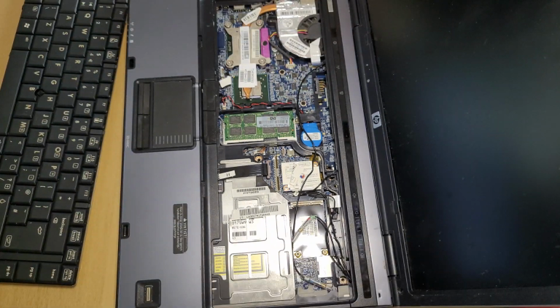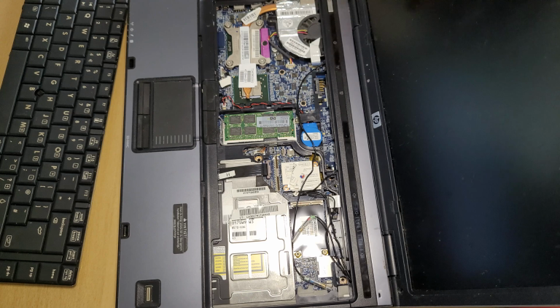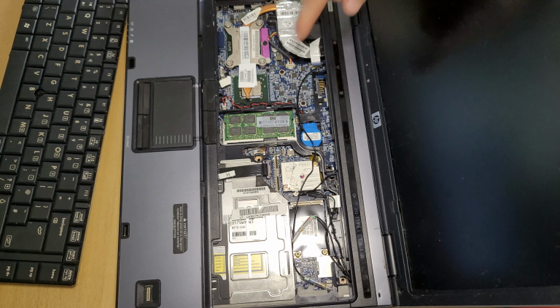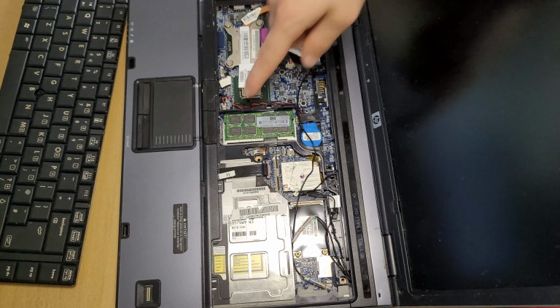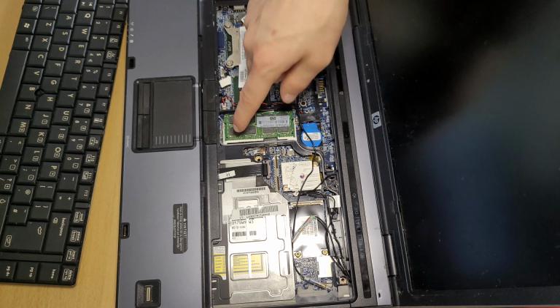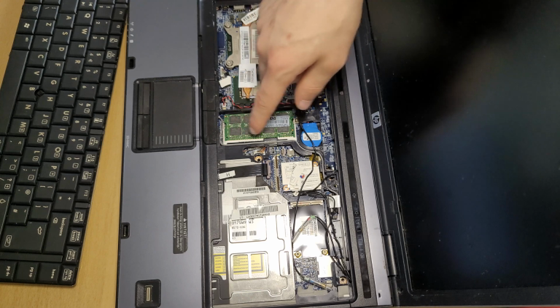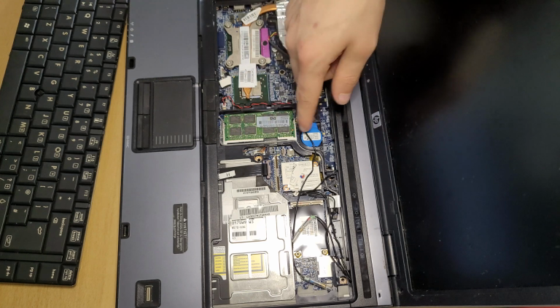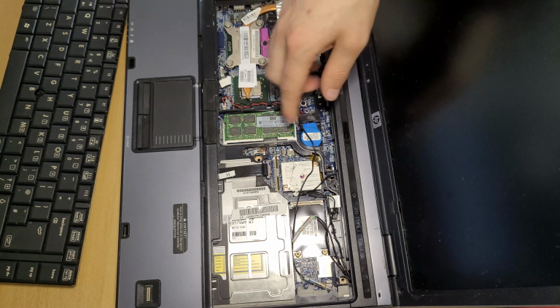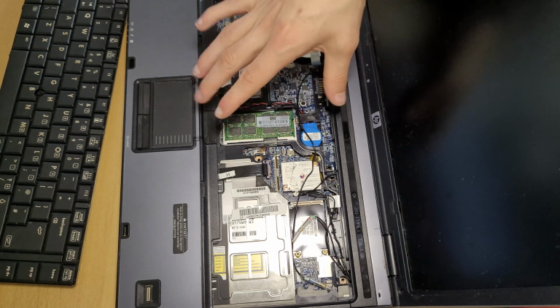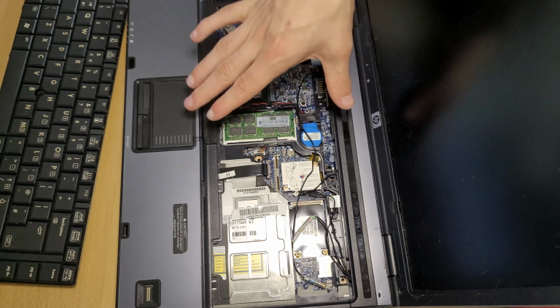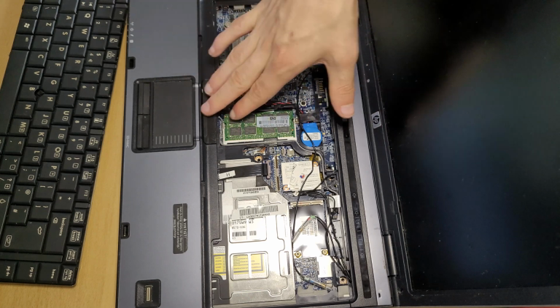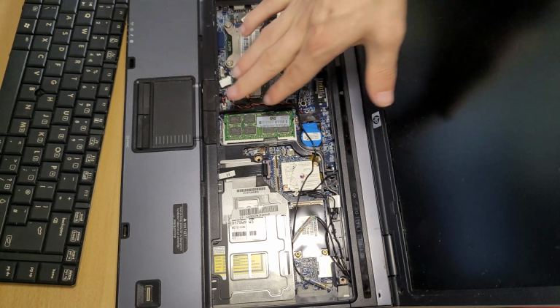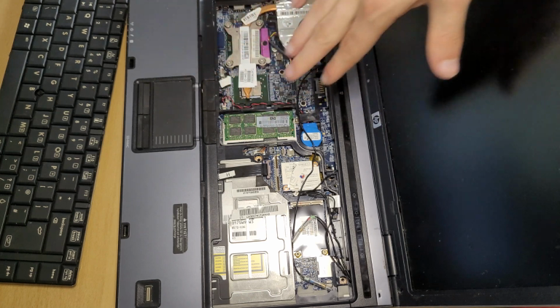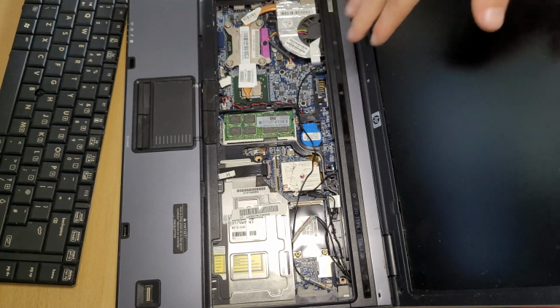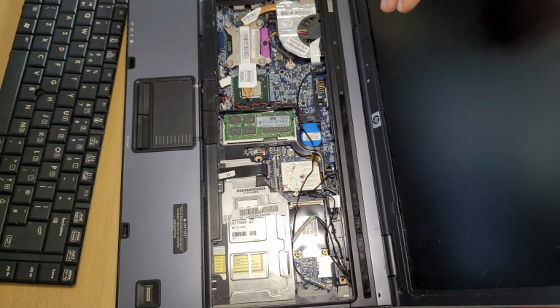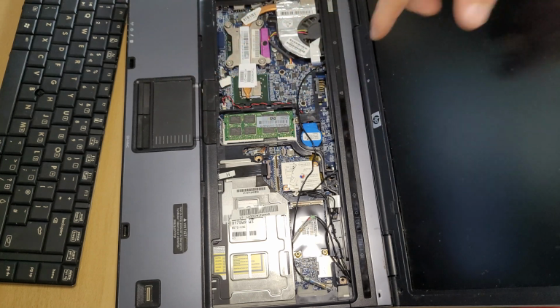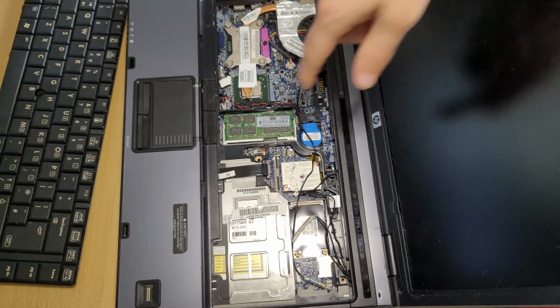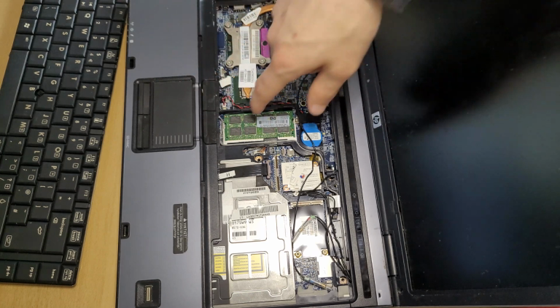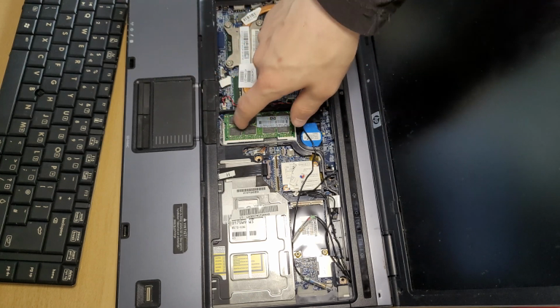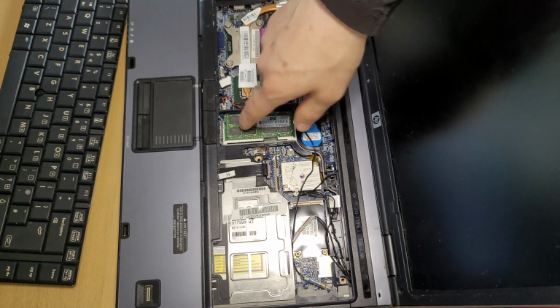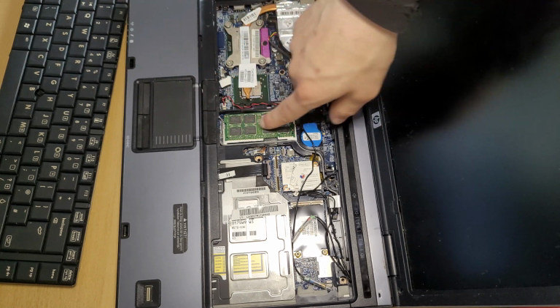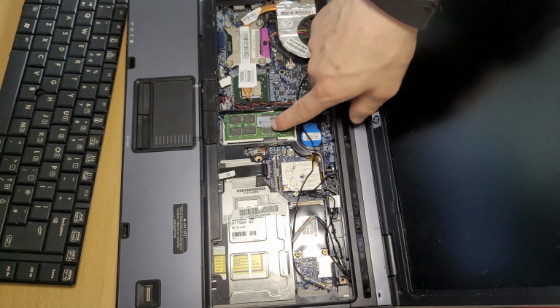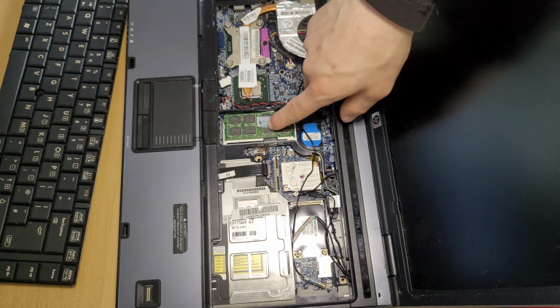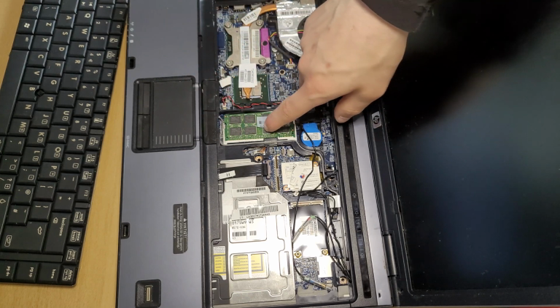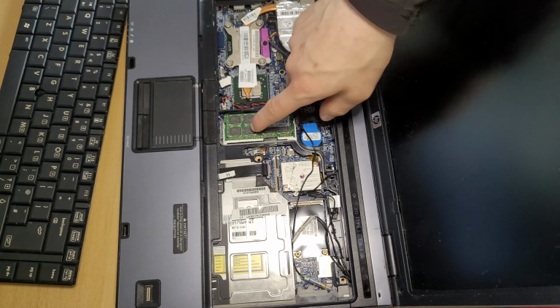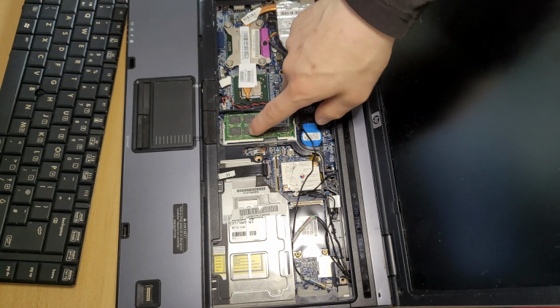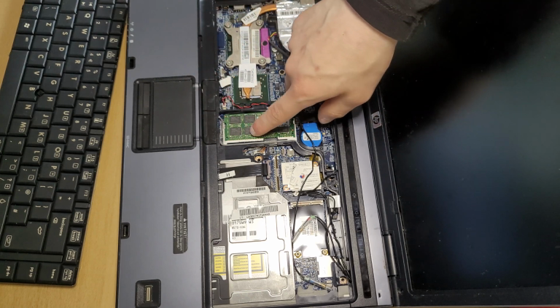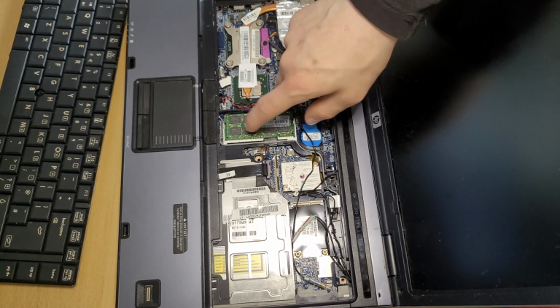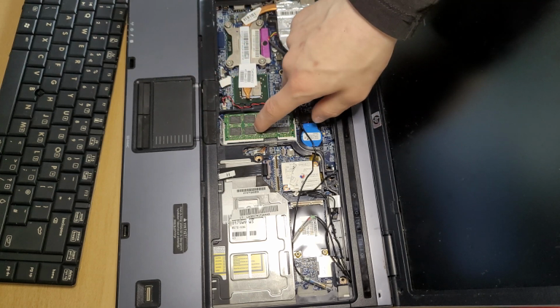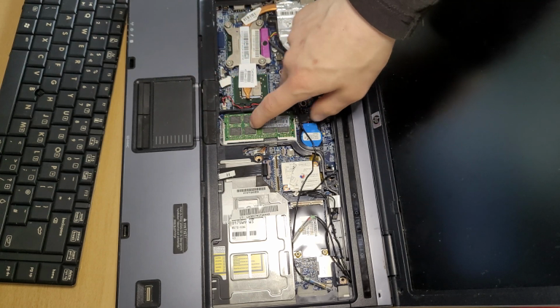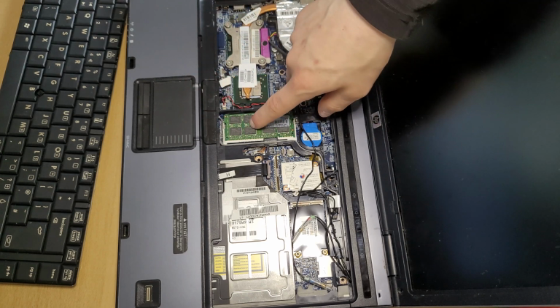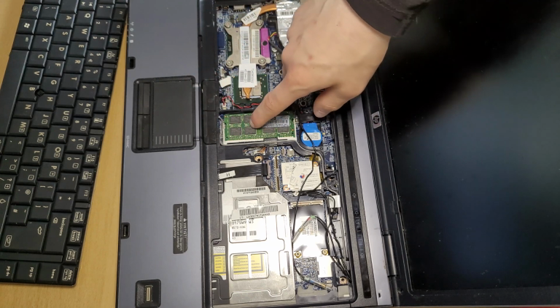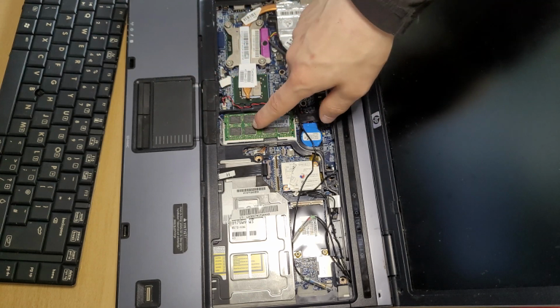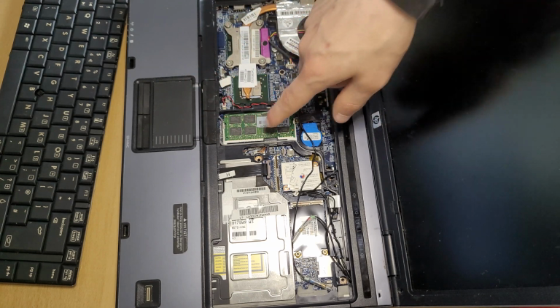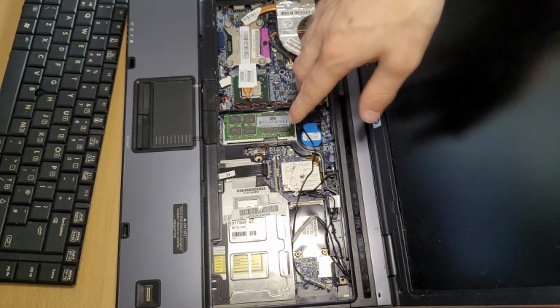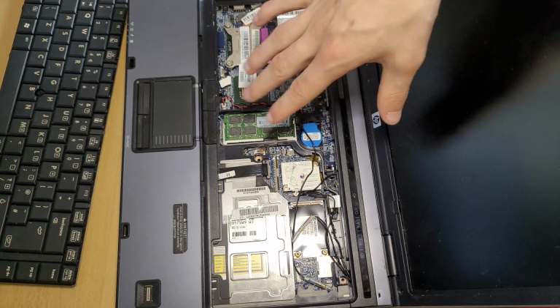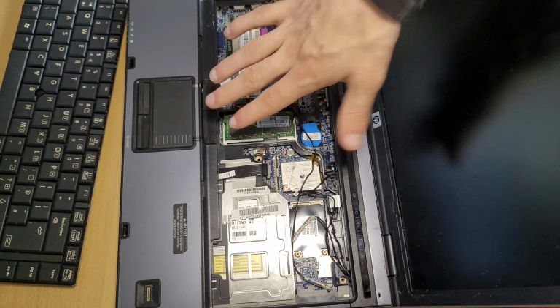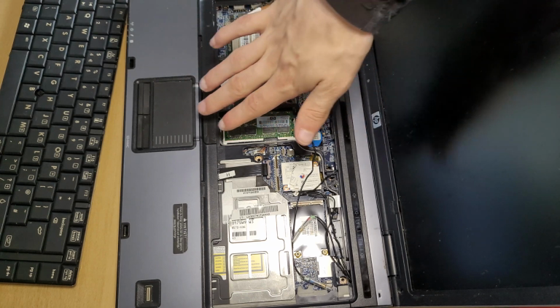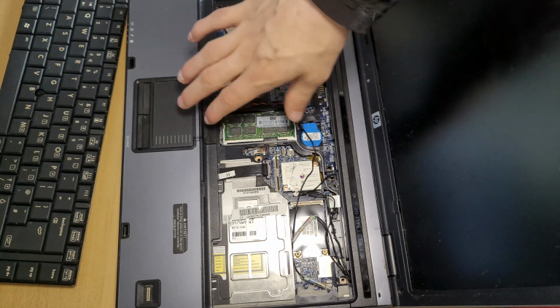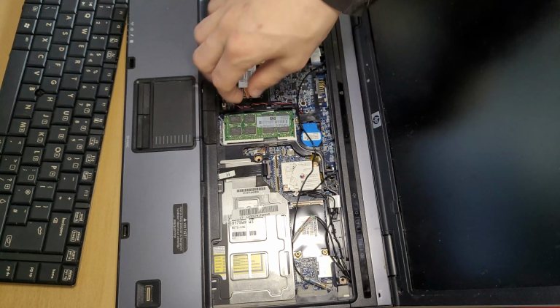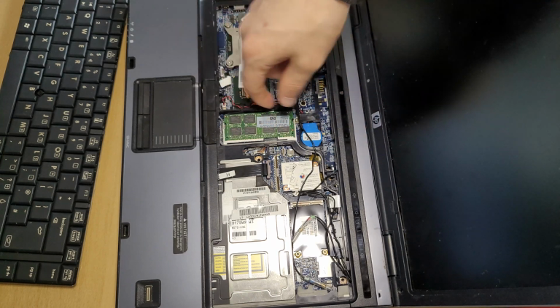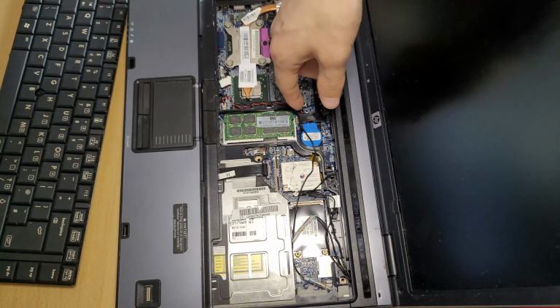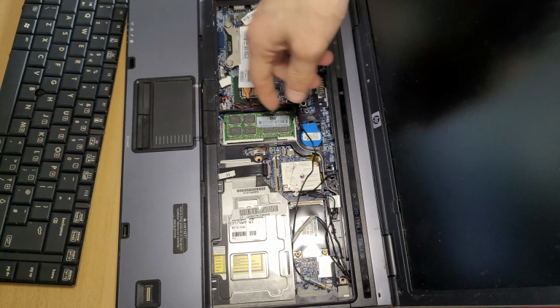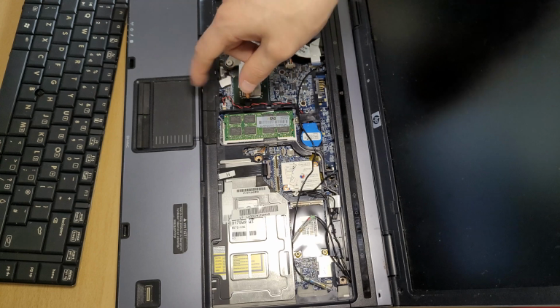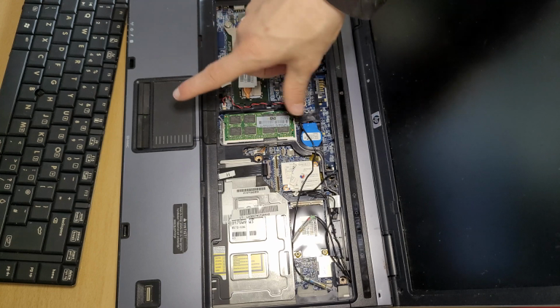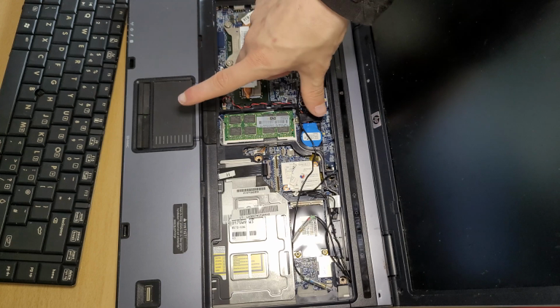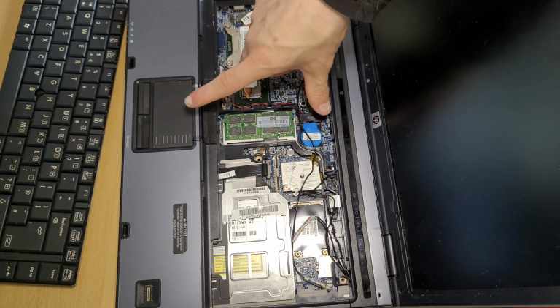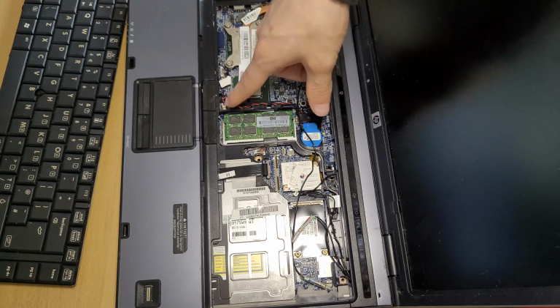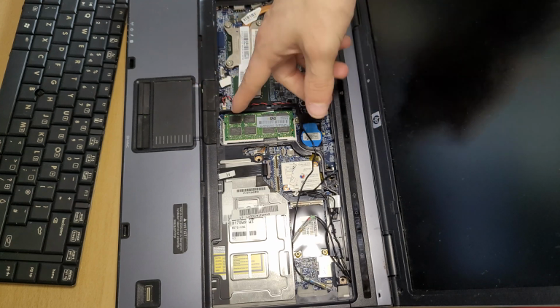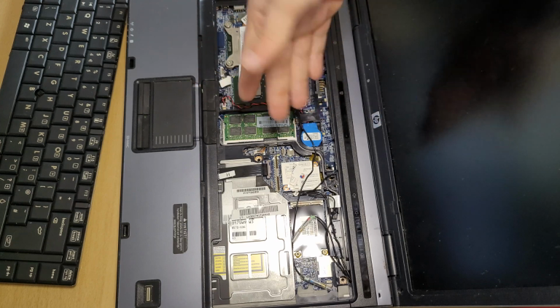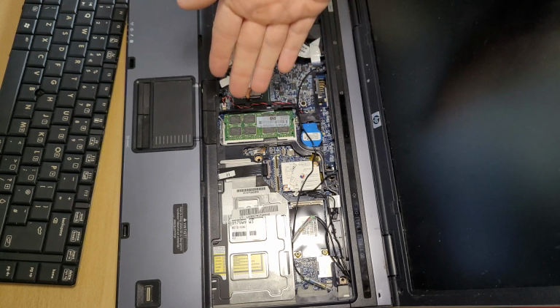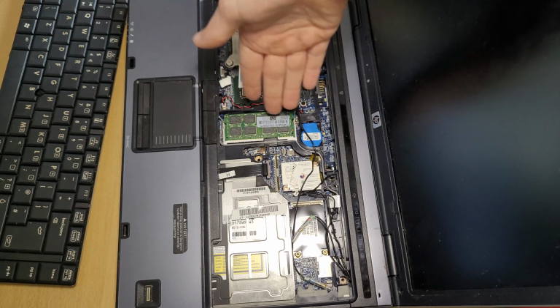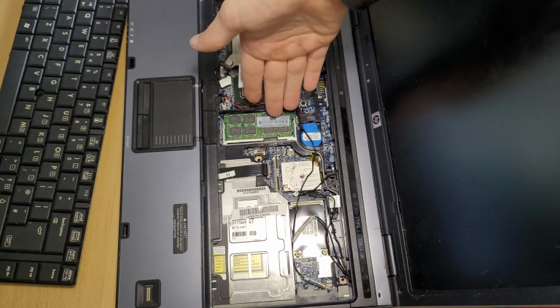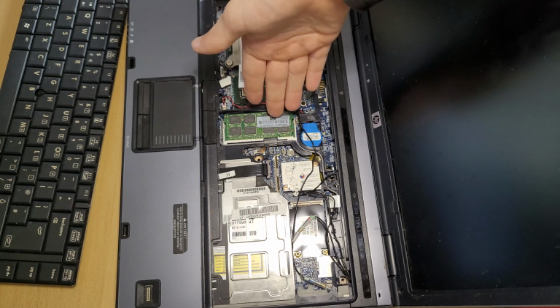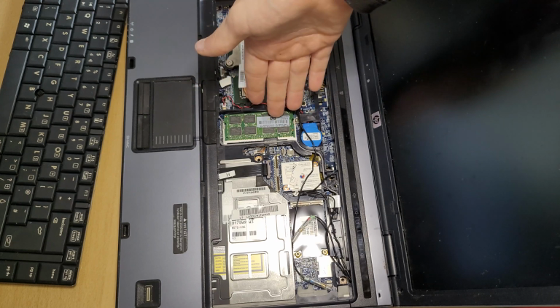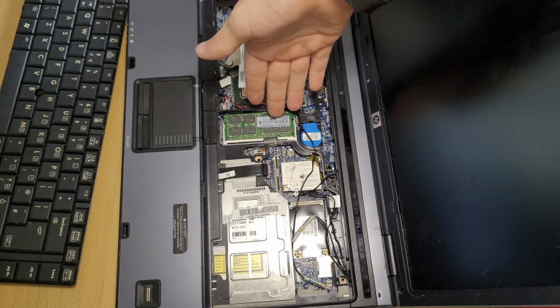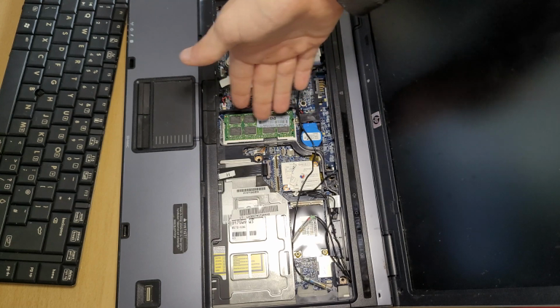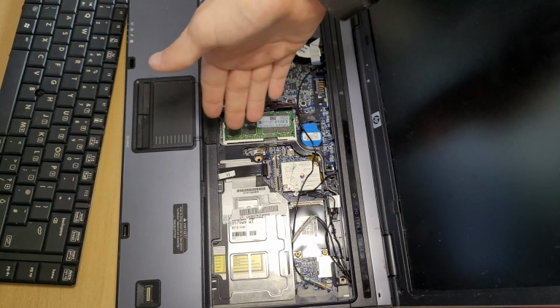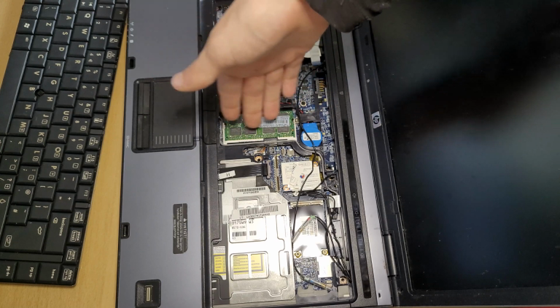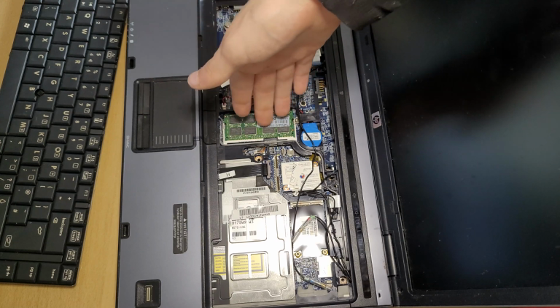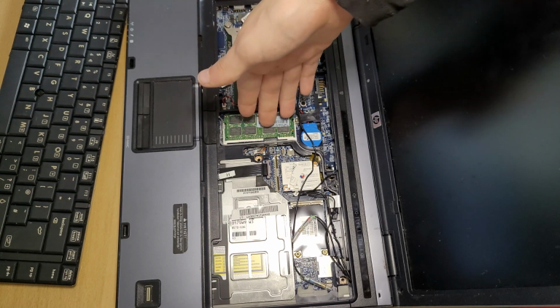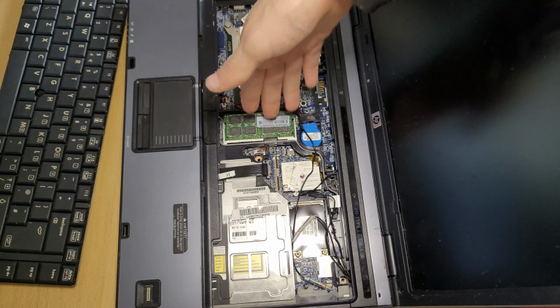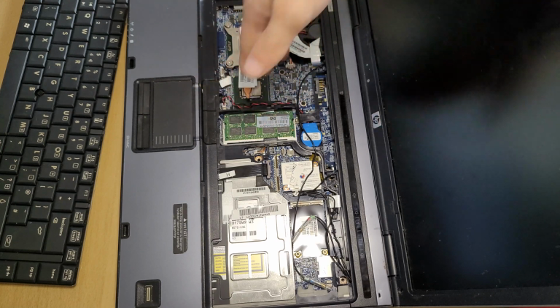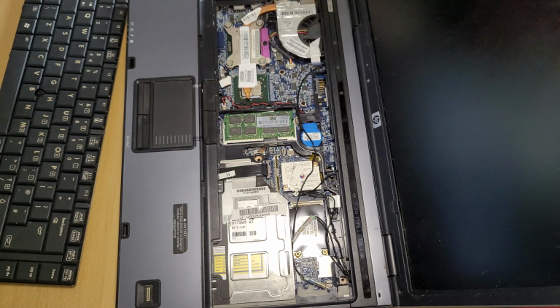For those who want to replace the RAM, right here is your second RAM module. Just replace it the same way I replaced the first RAM module.